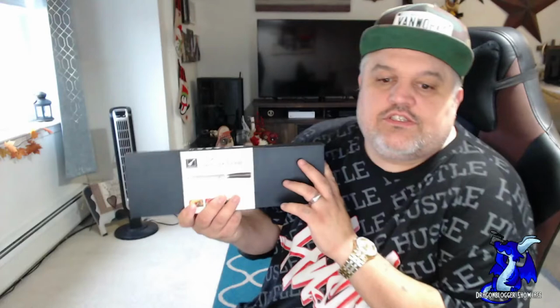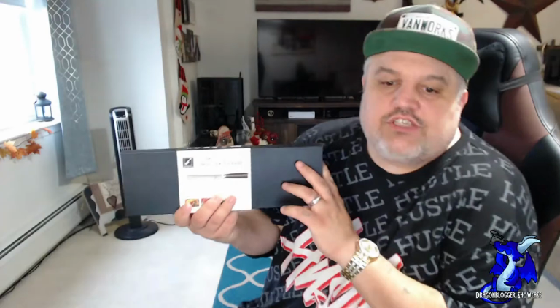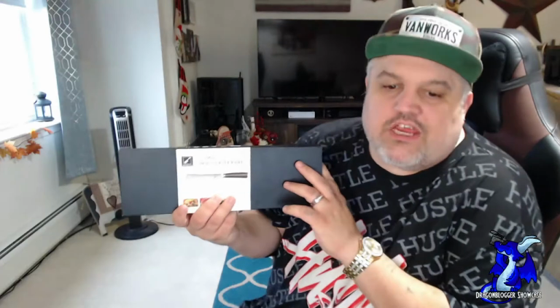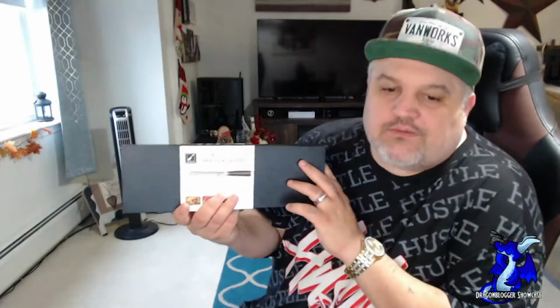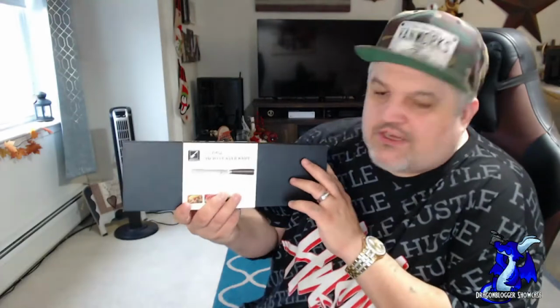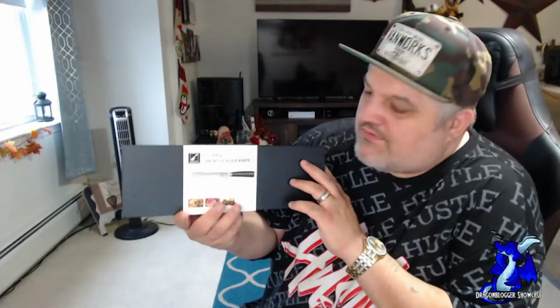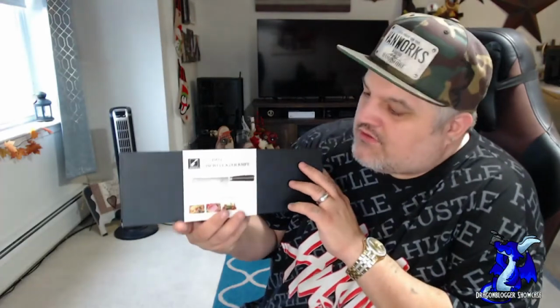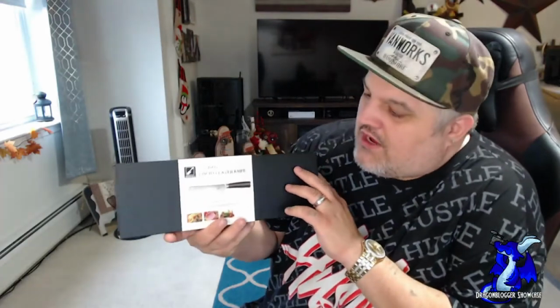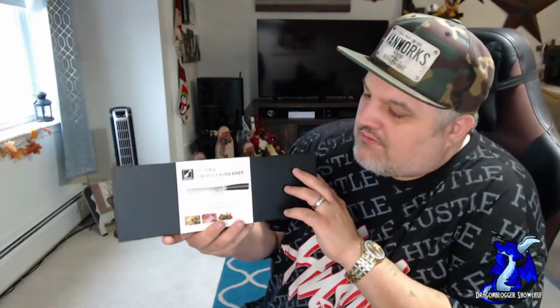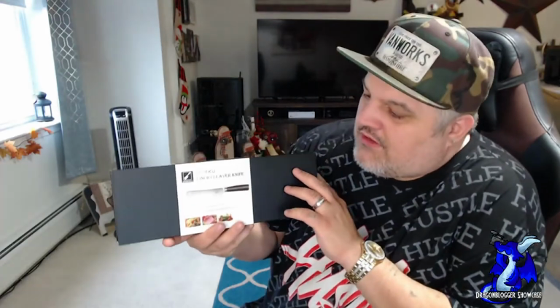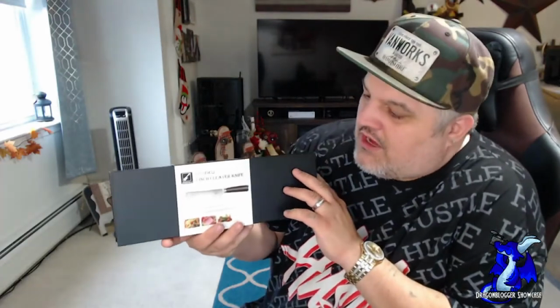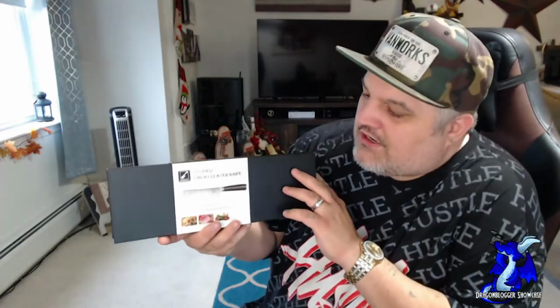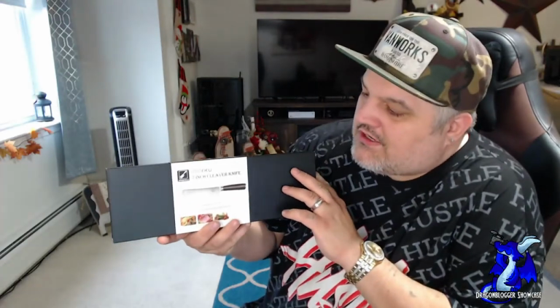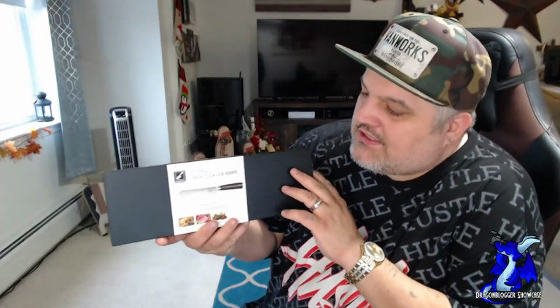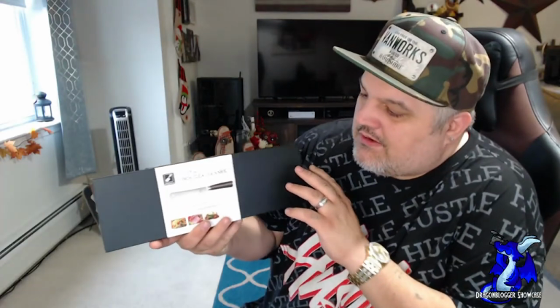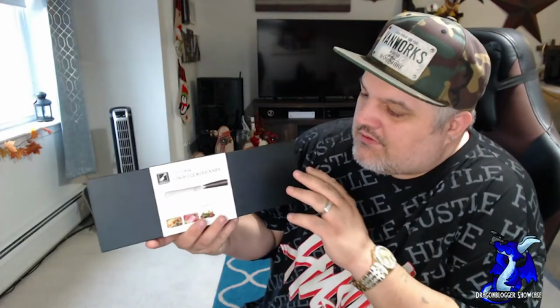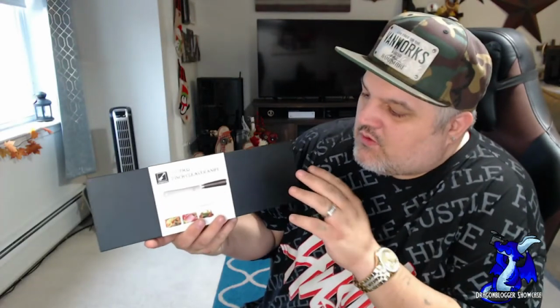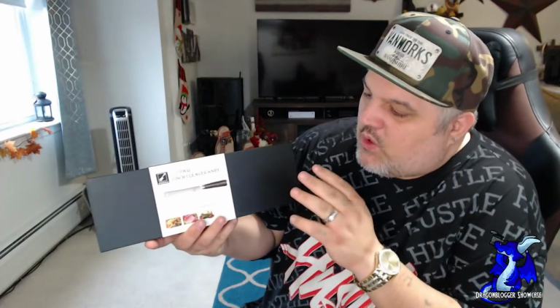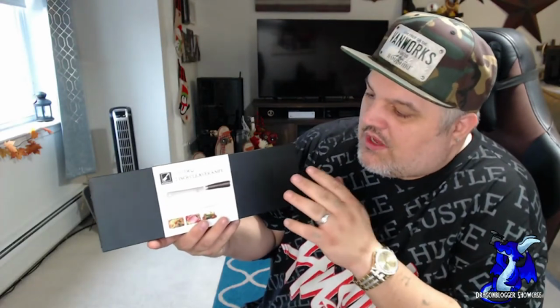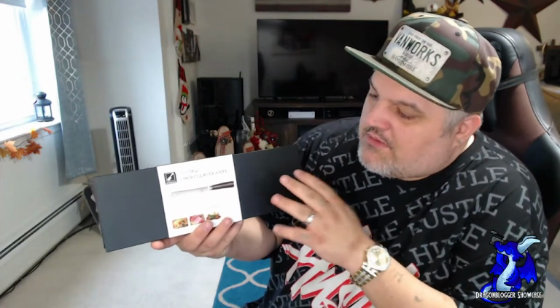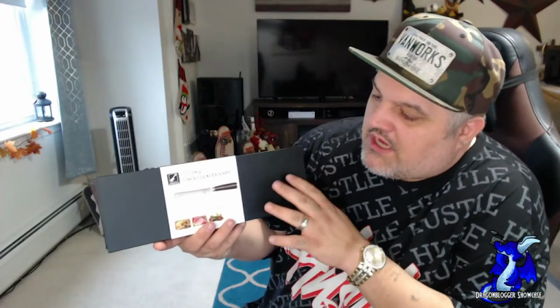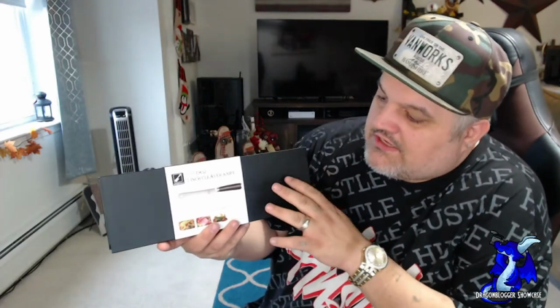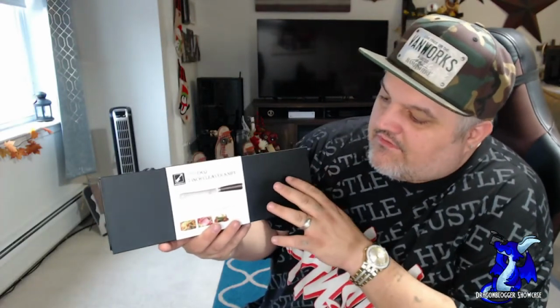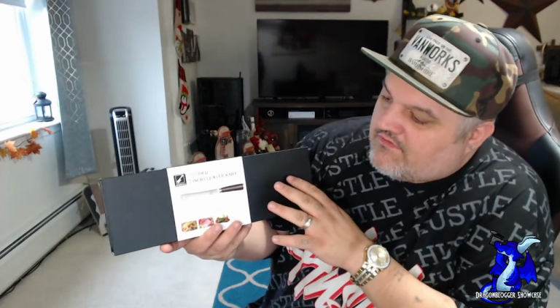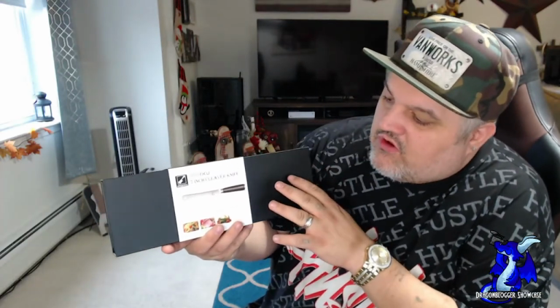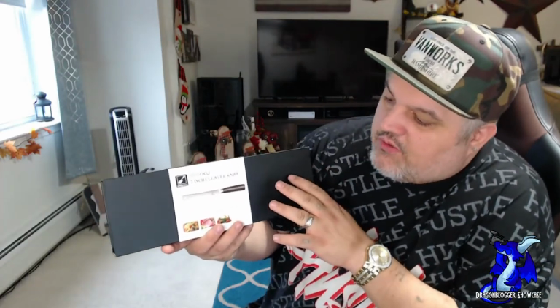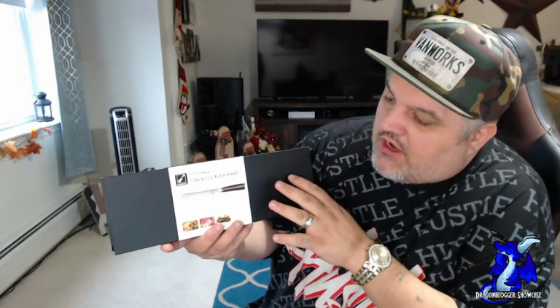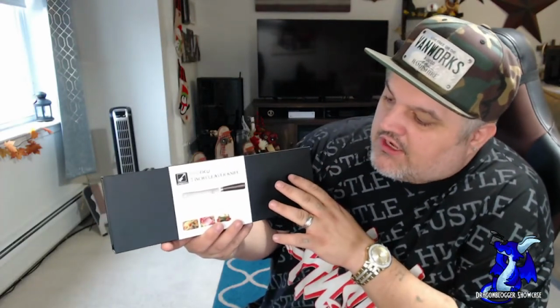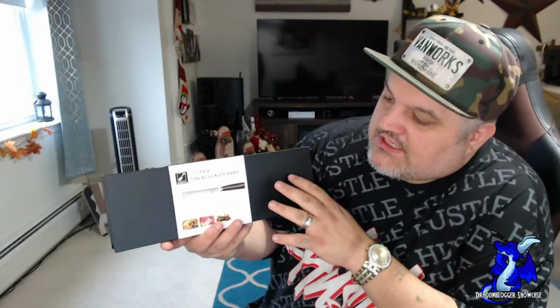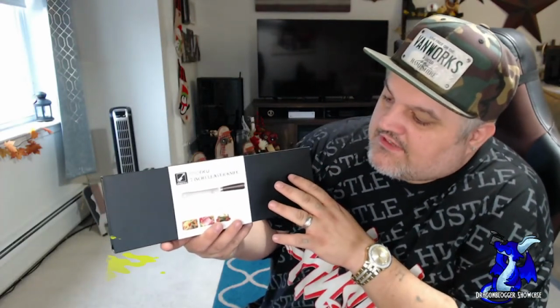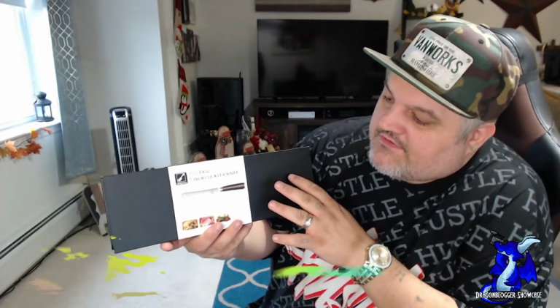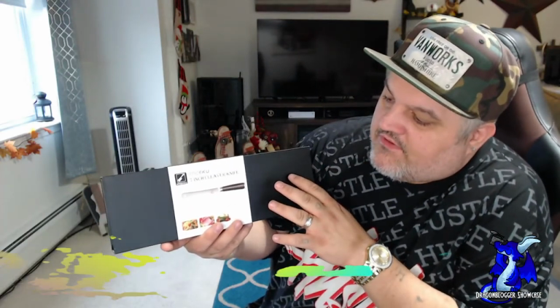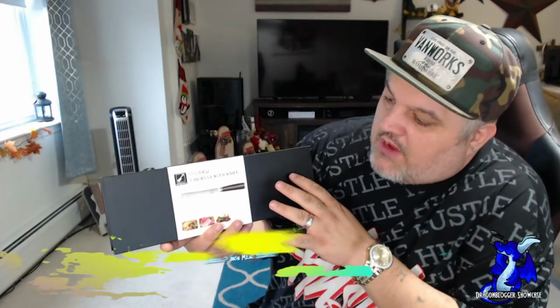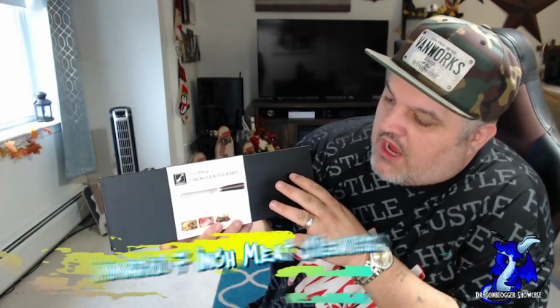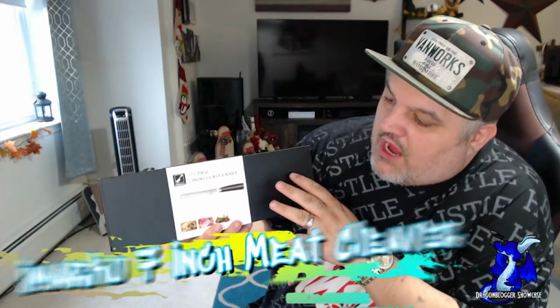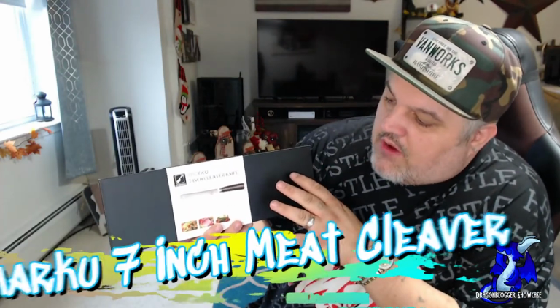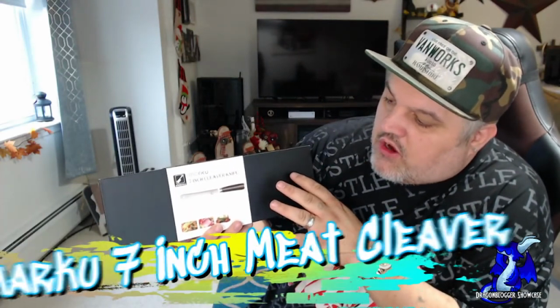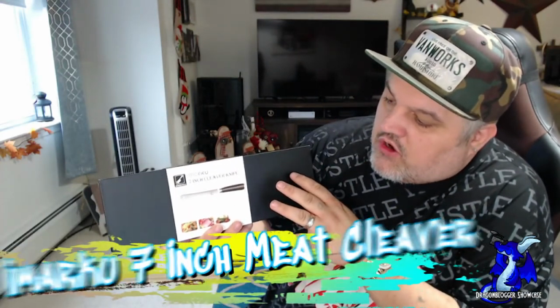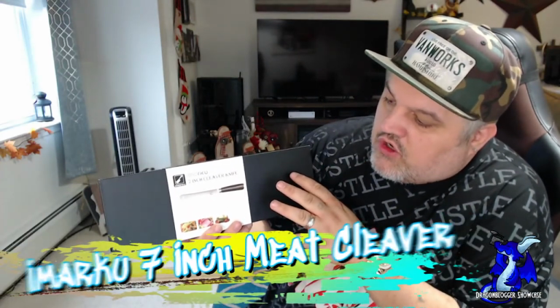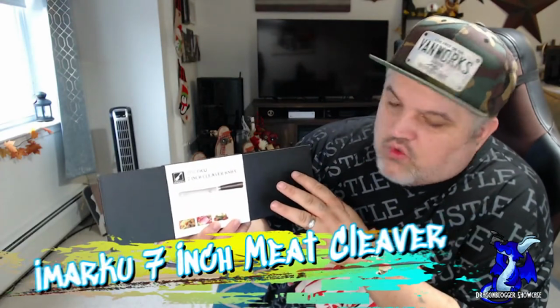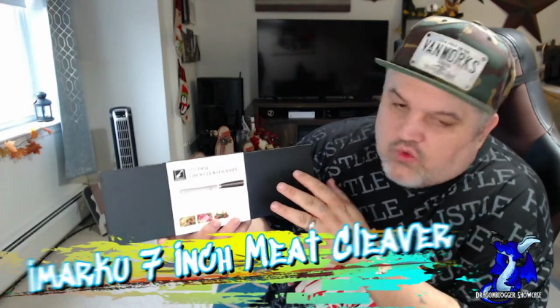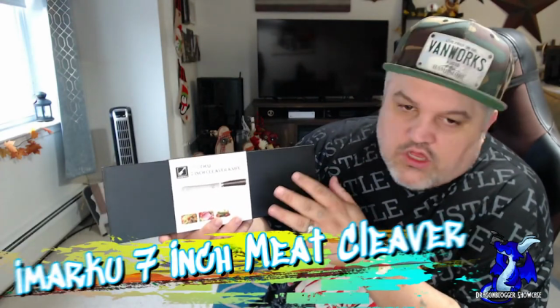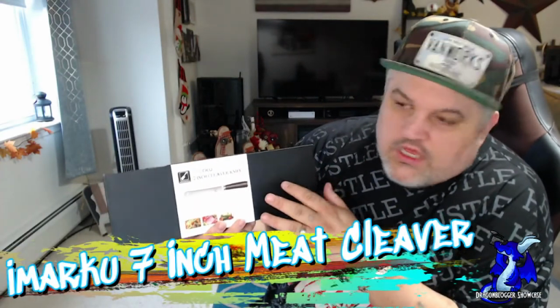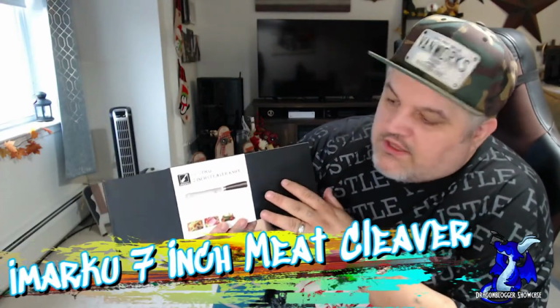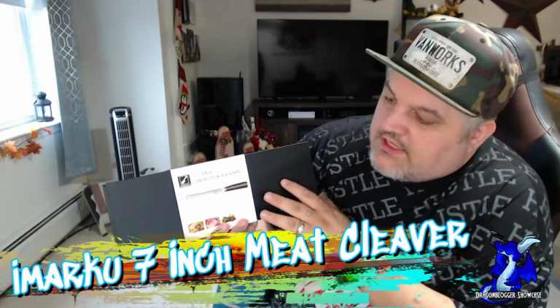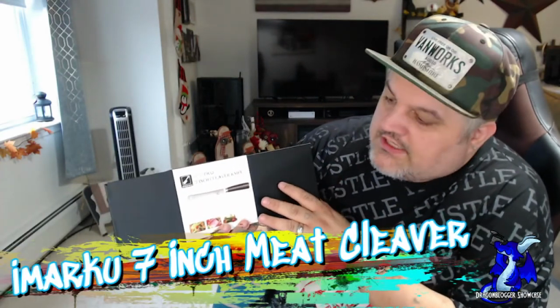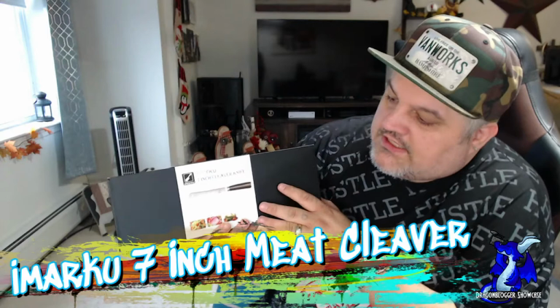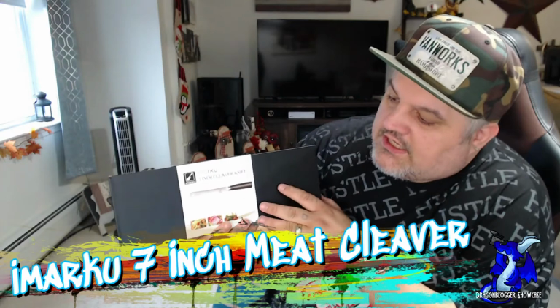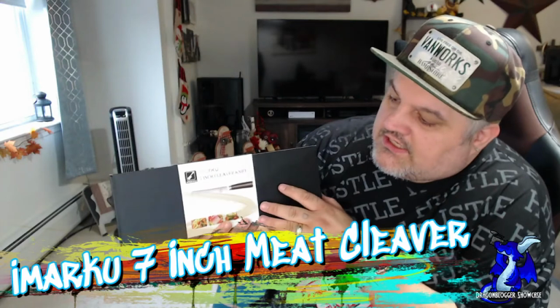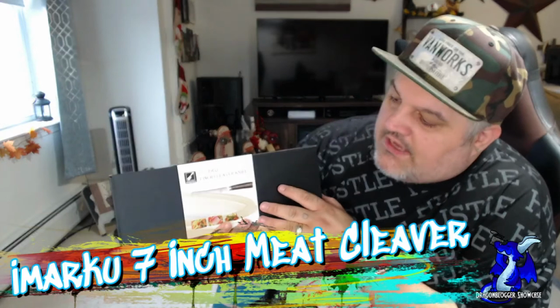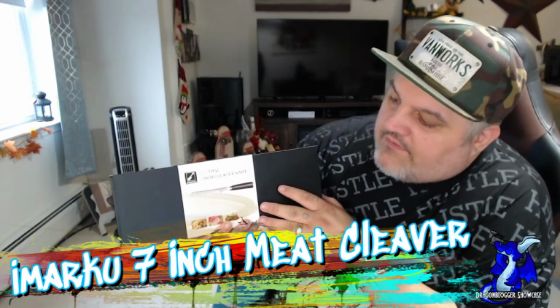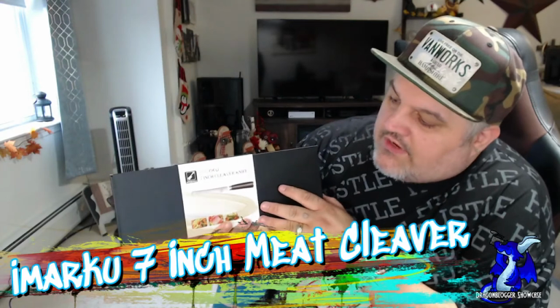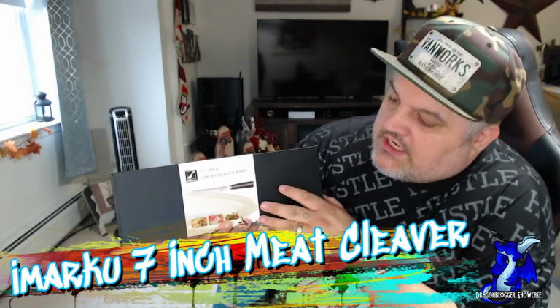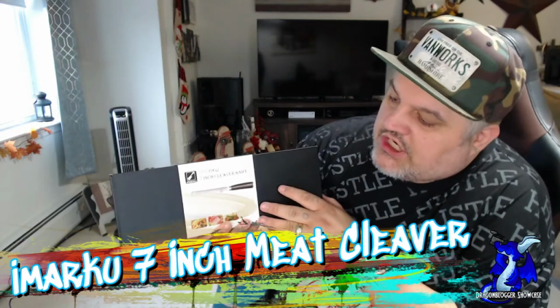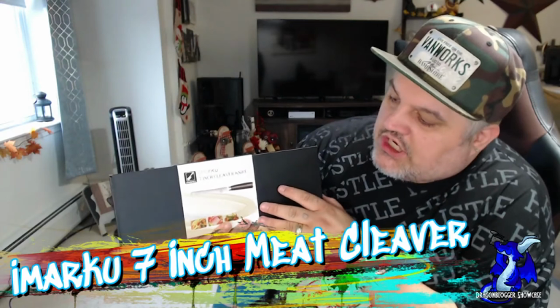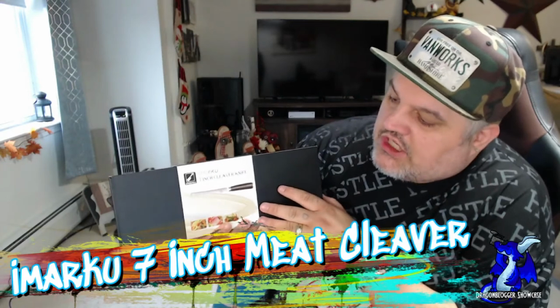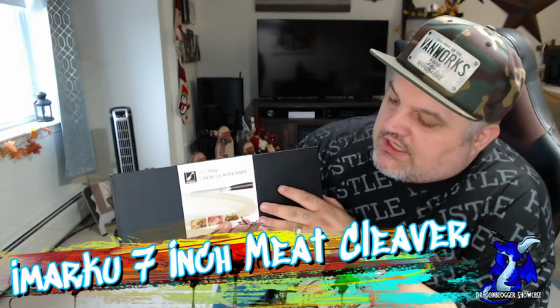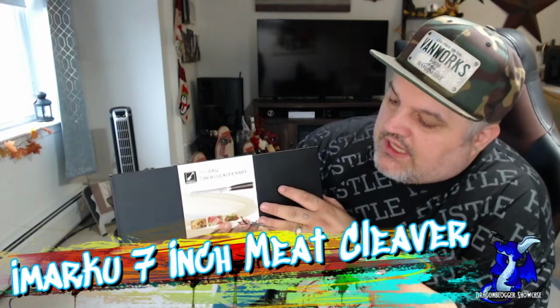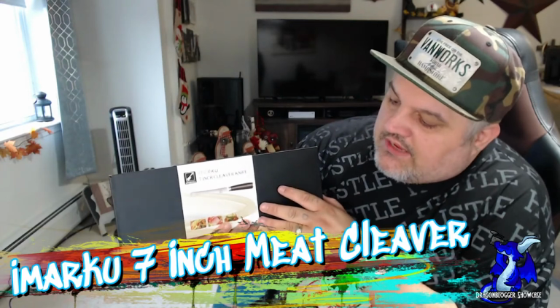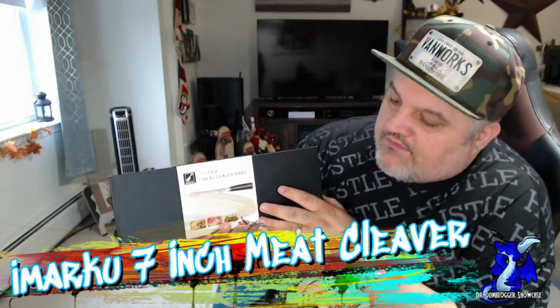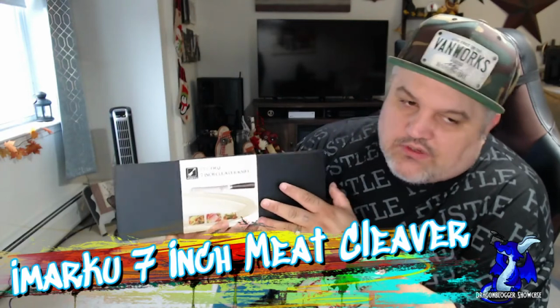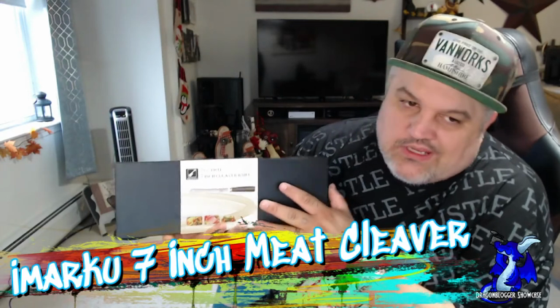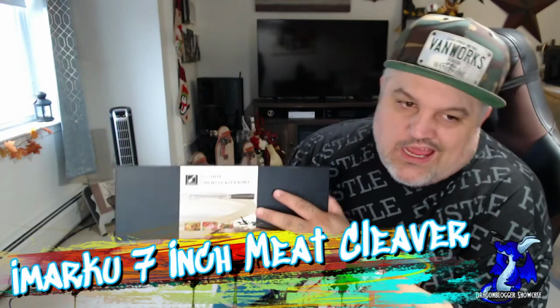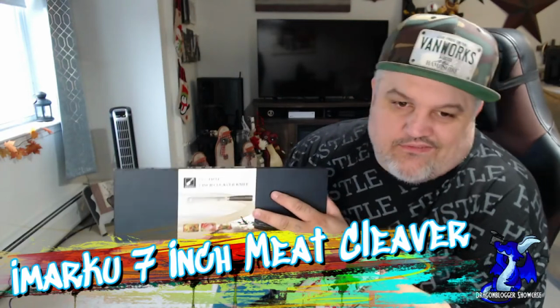James here from Dragon Blogger. Today with a quick unboxing of a new product. This is from Imaraku — their 7-inch cleaver knife.